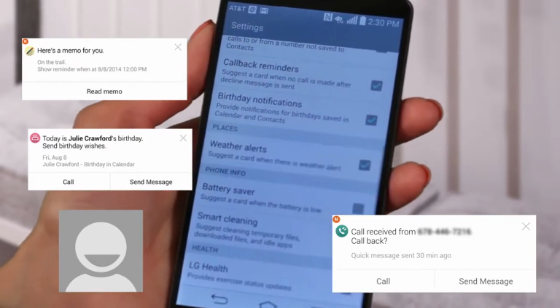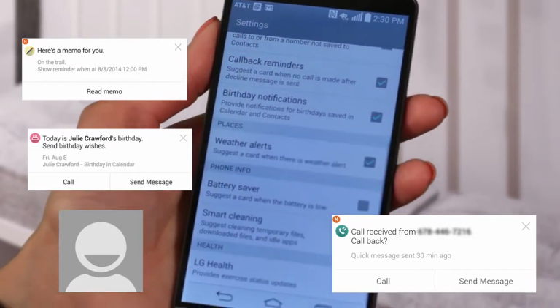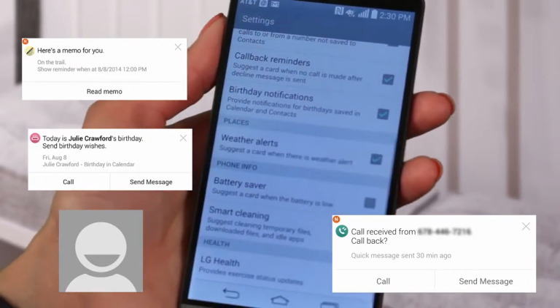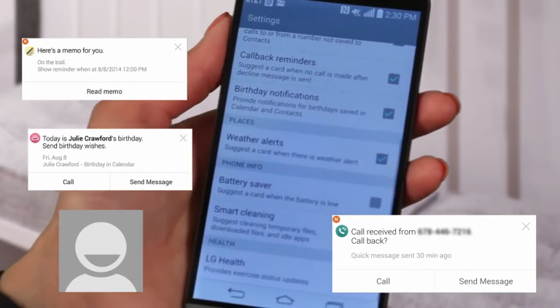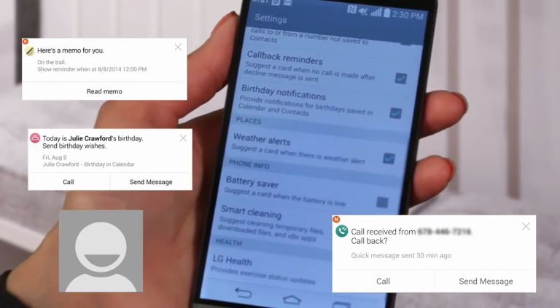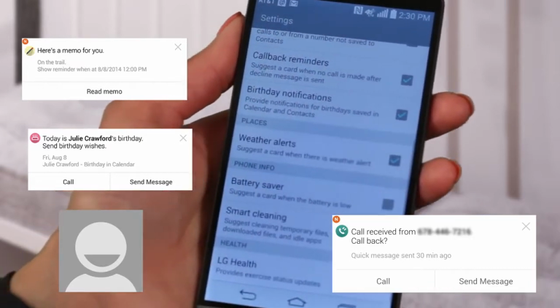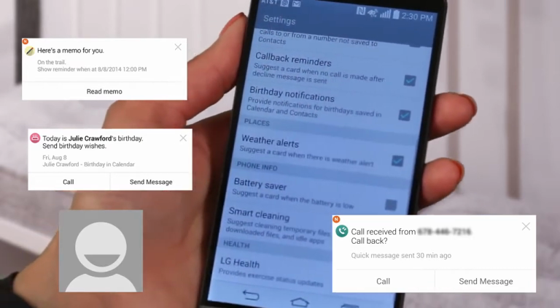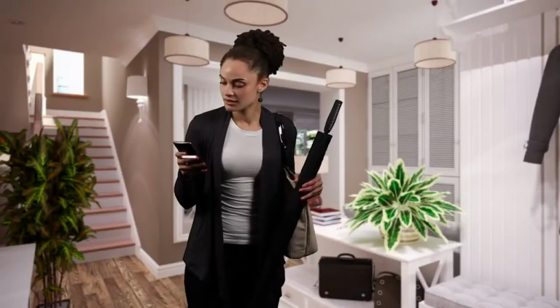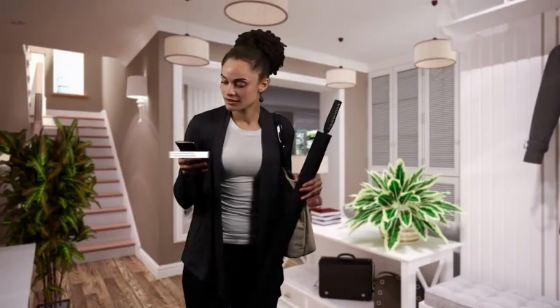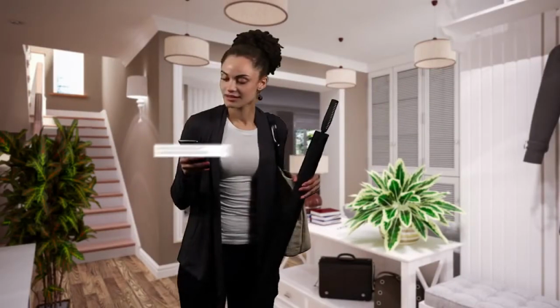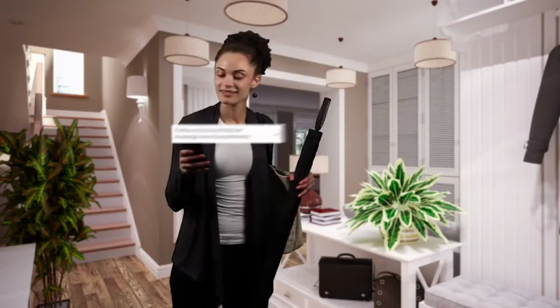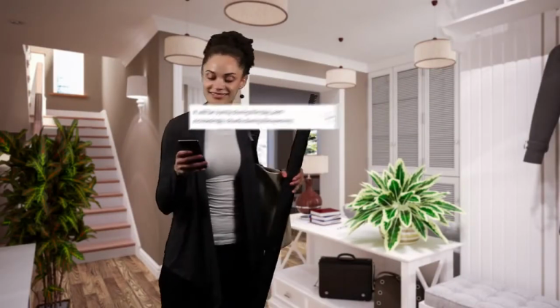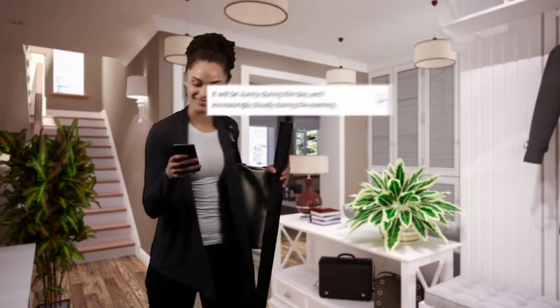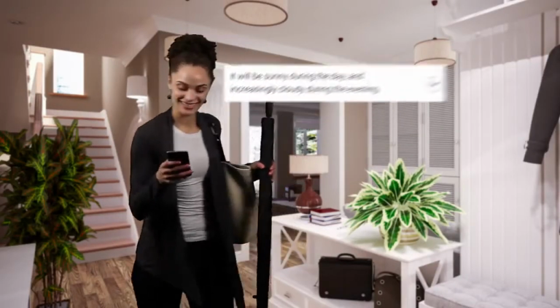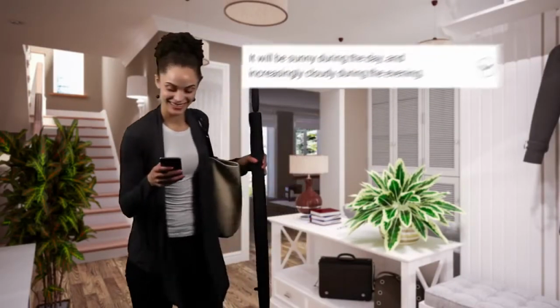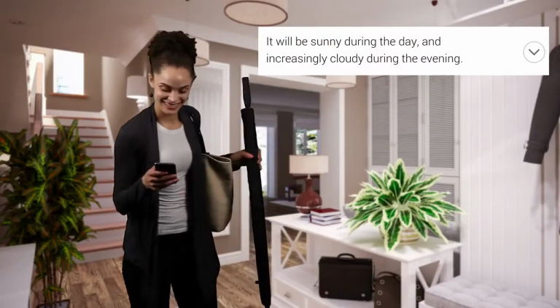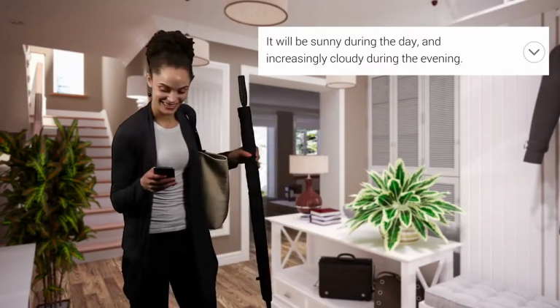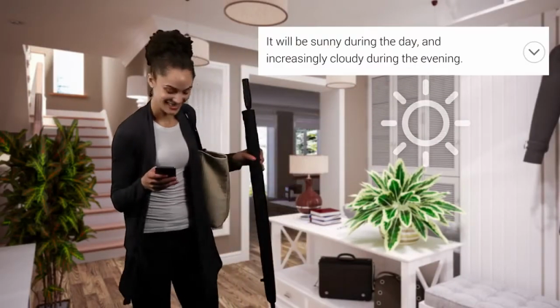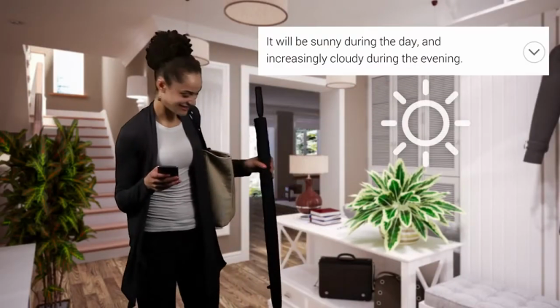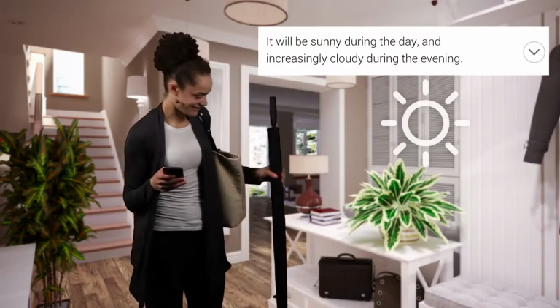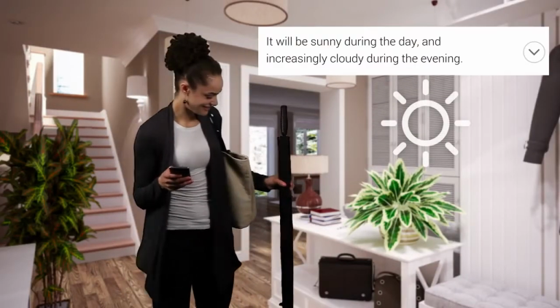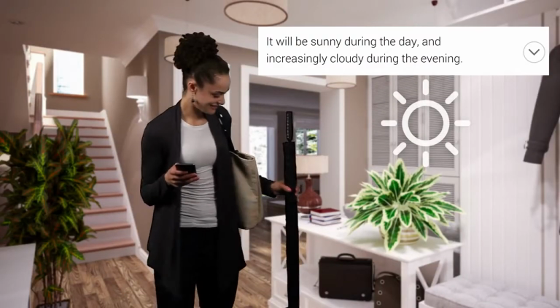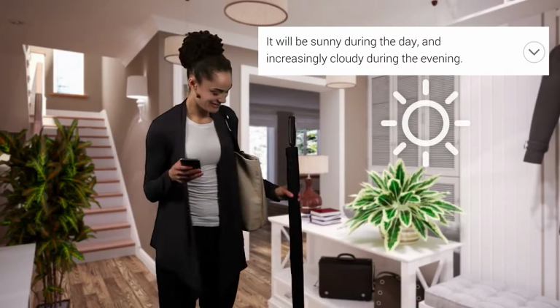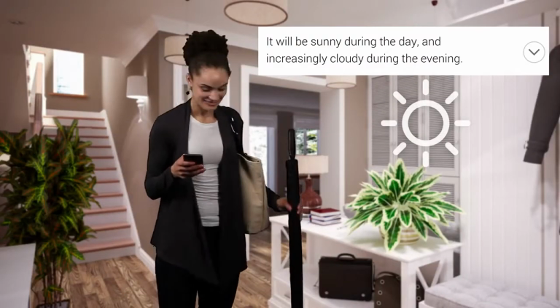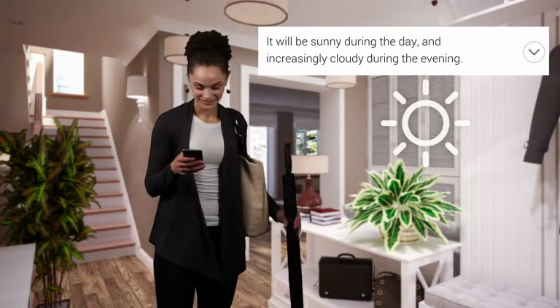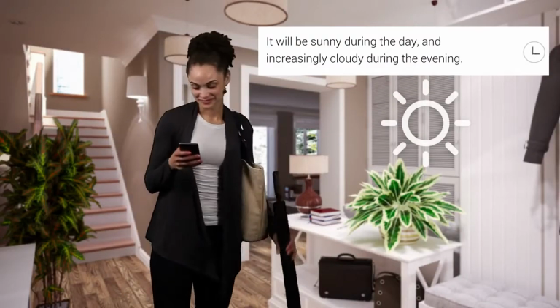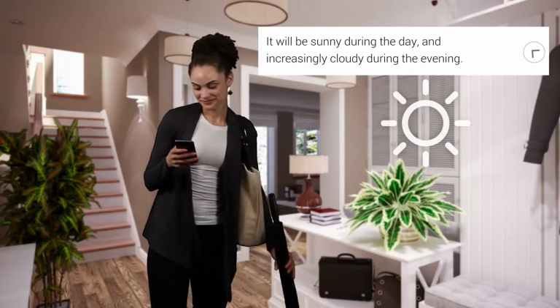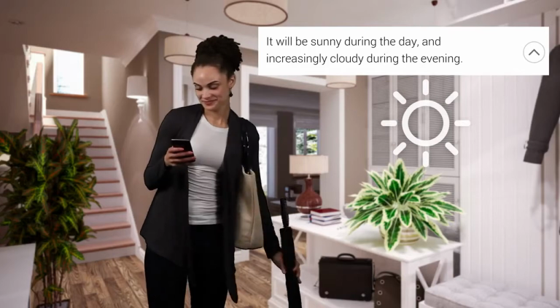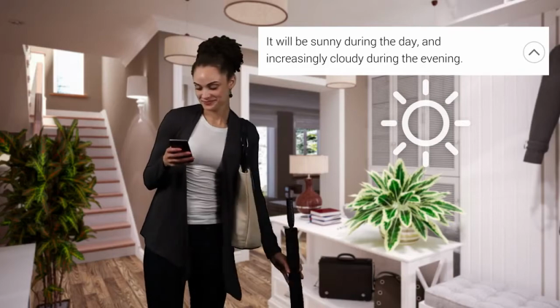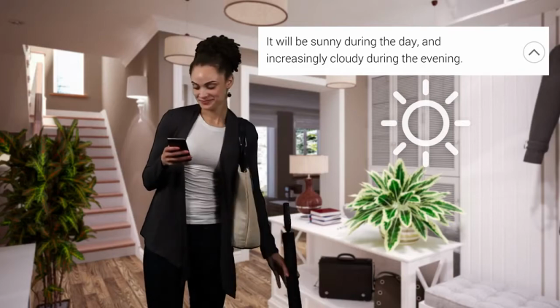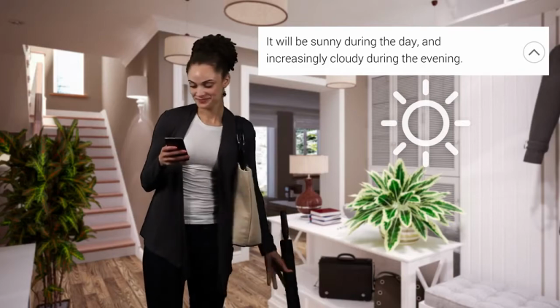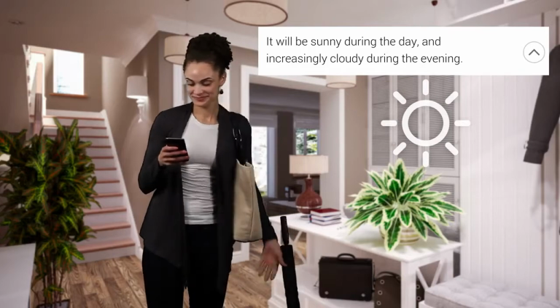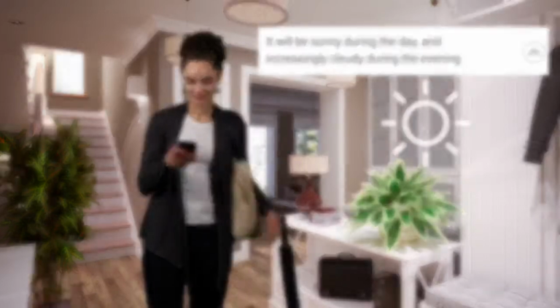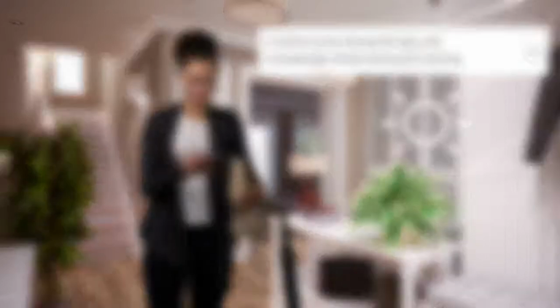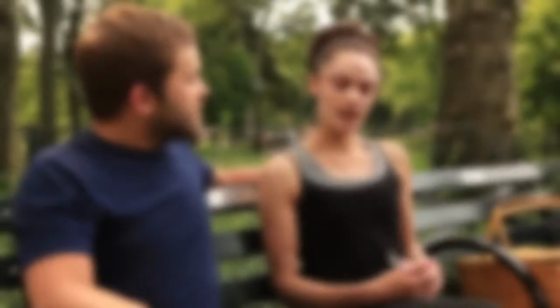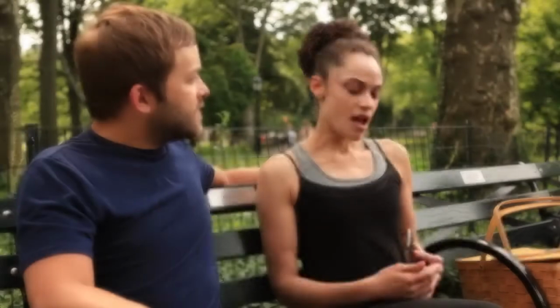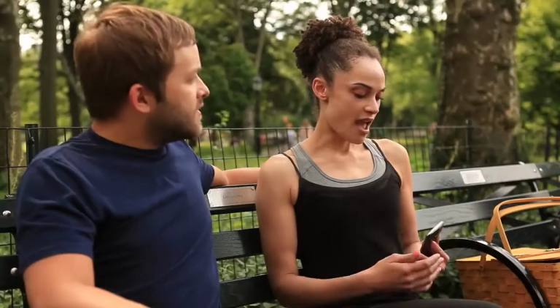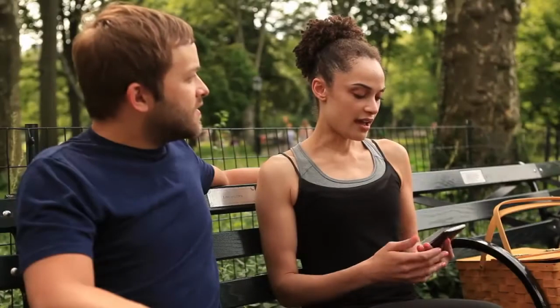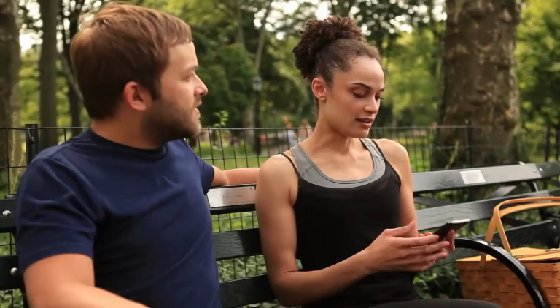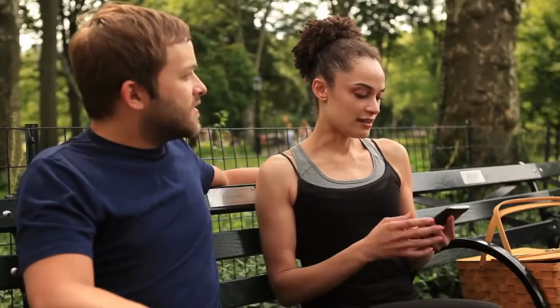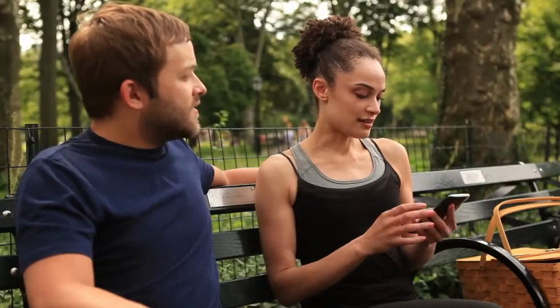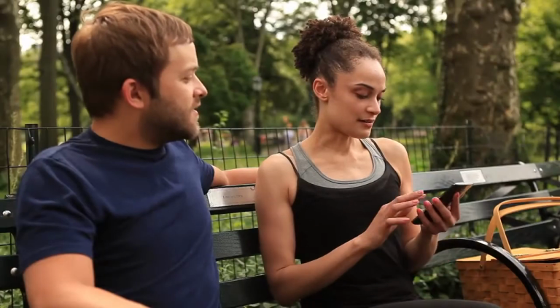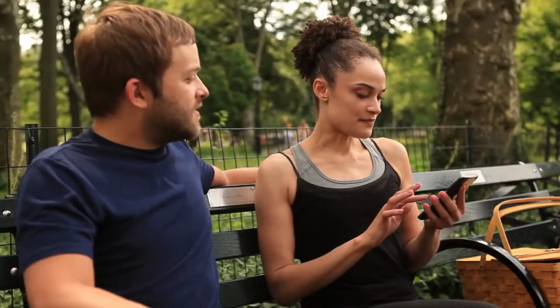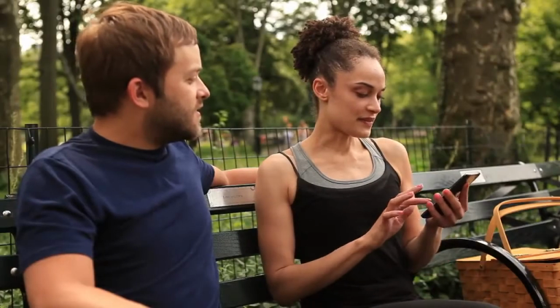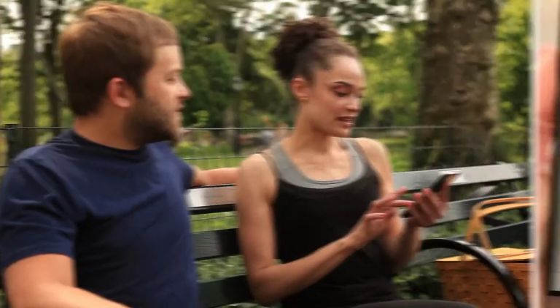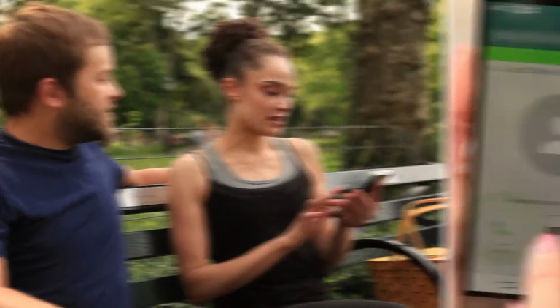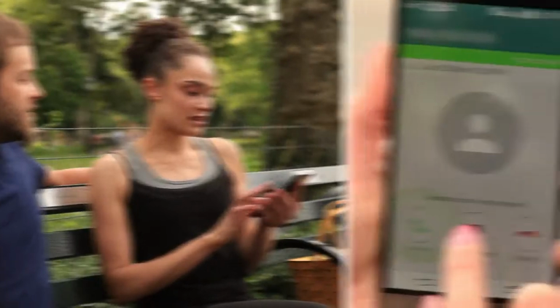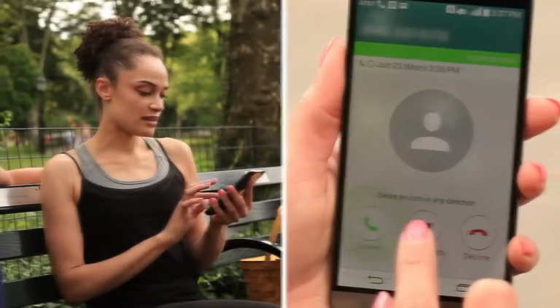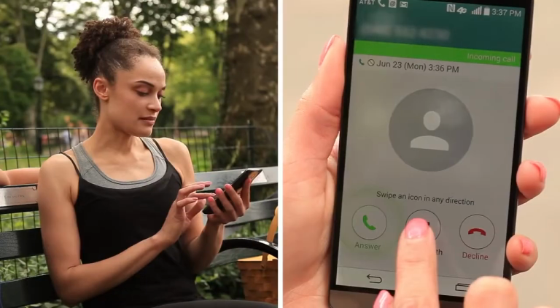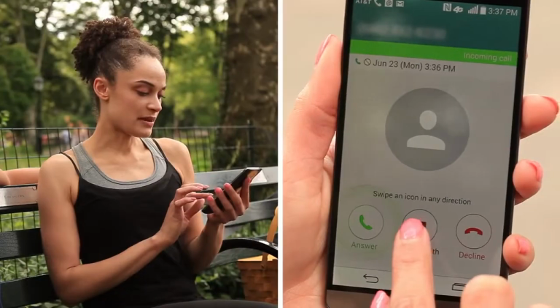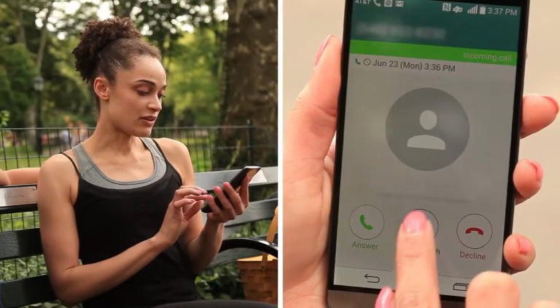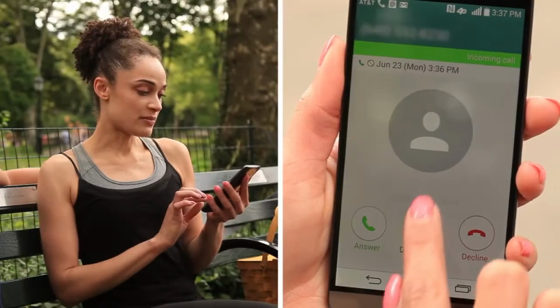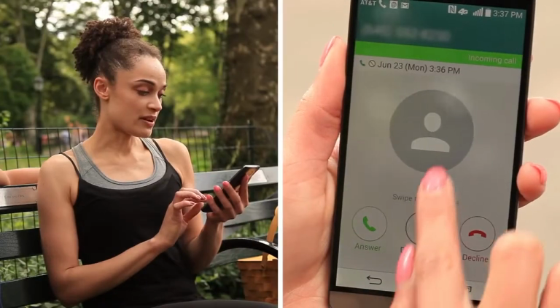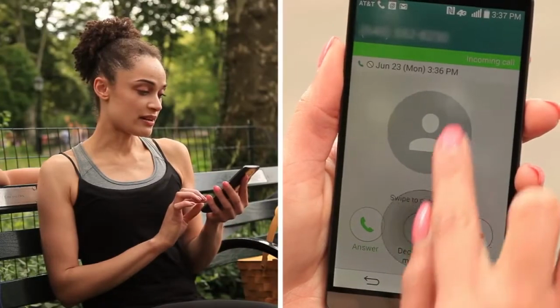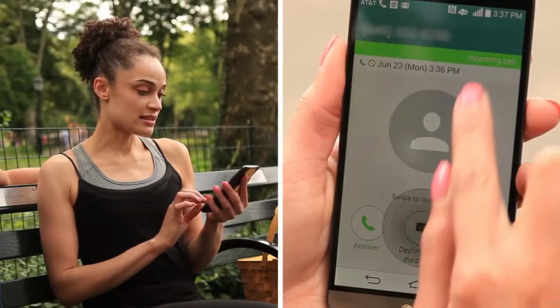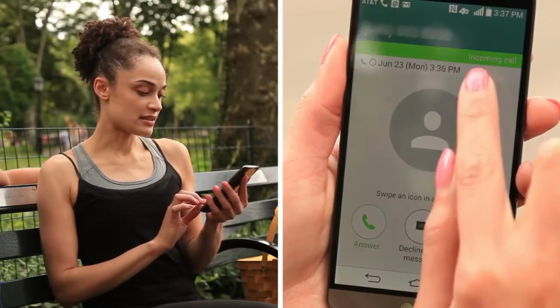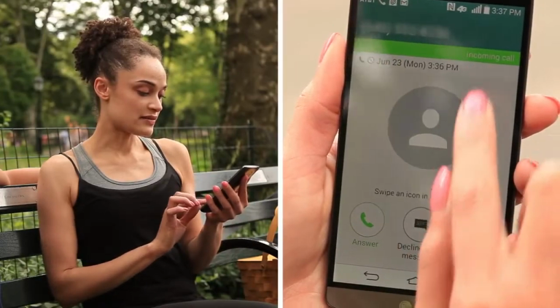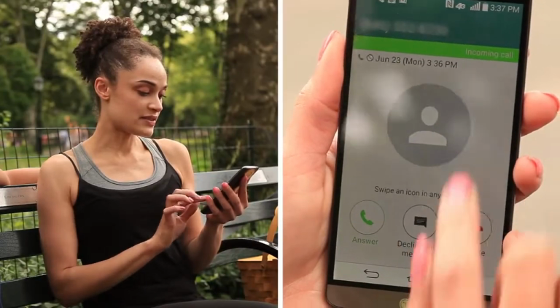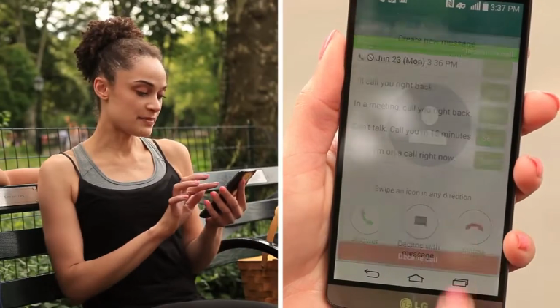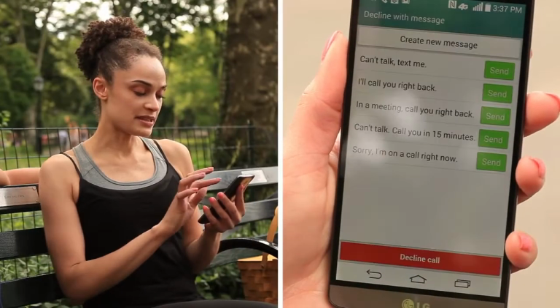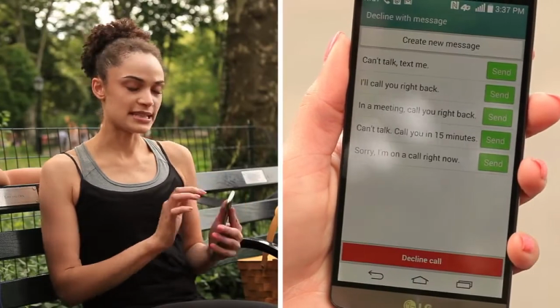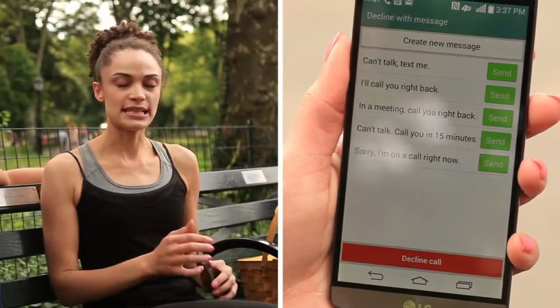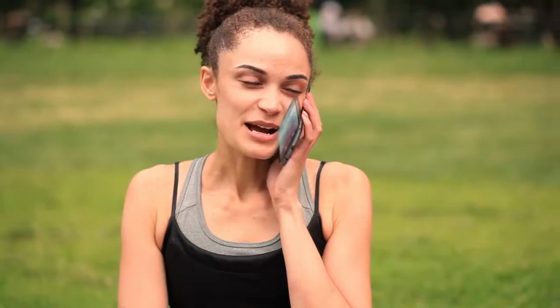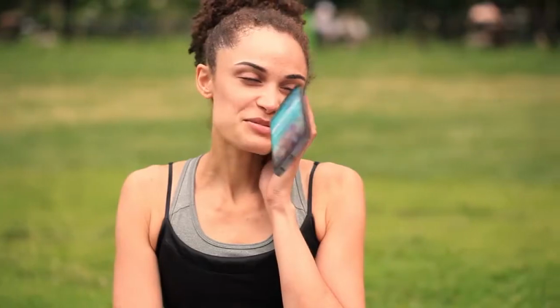It will send you weather reminders so you know how to prepare for your day. And if you choose to decline a message when a call comes in, Smart Notice will remind you to call back.